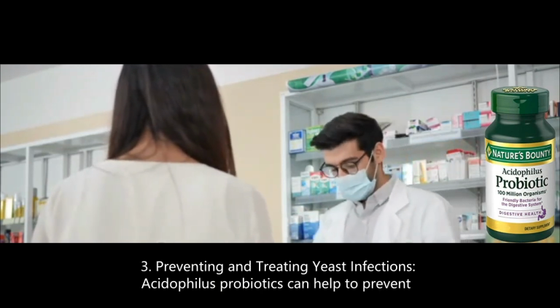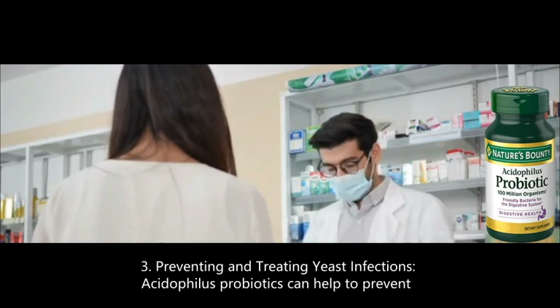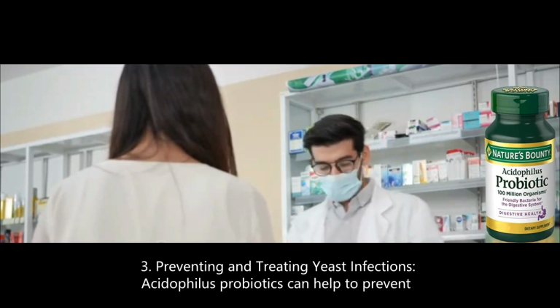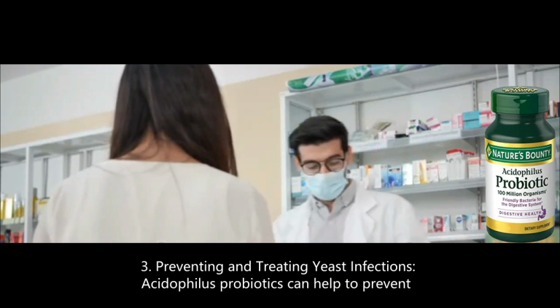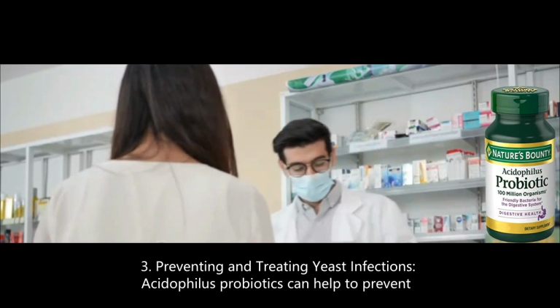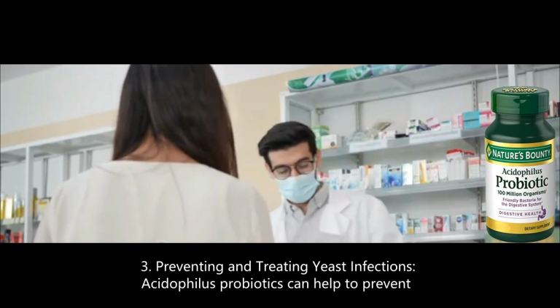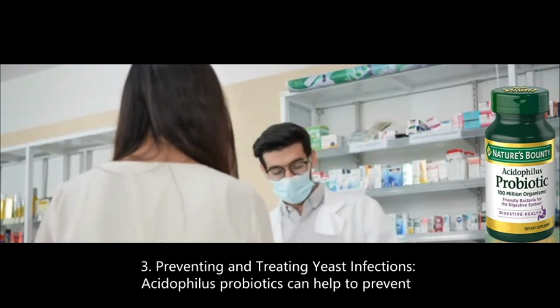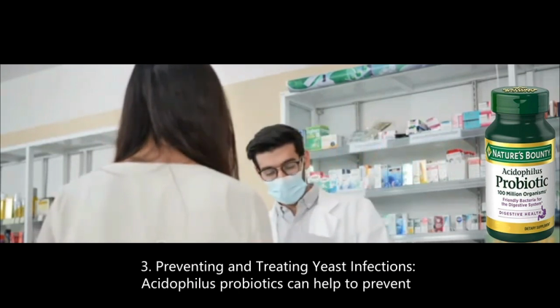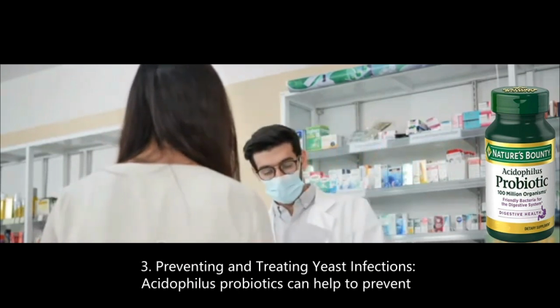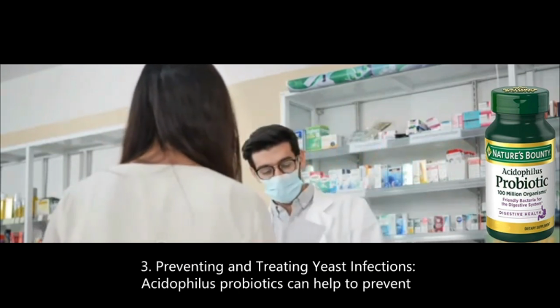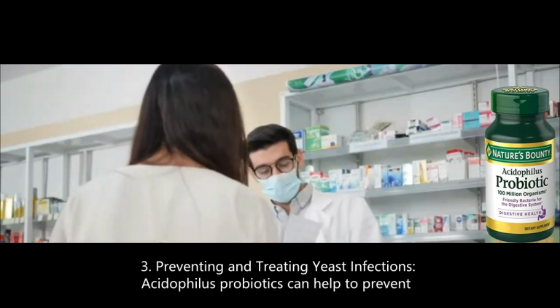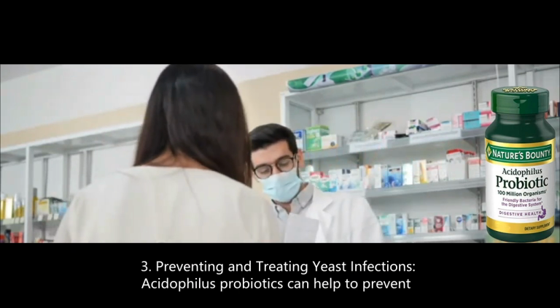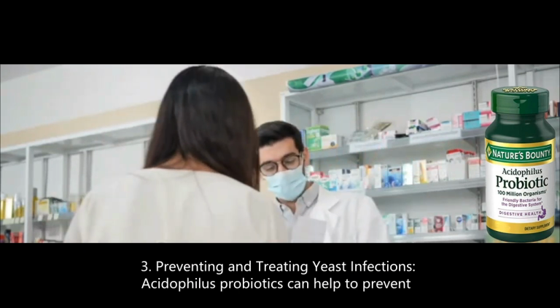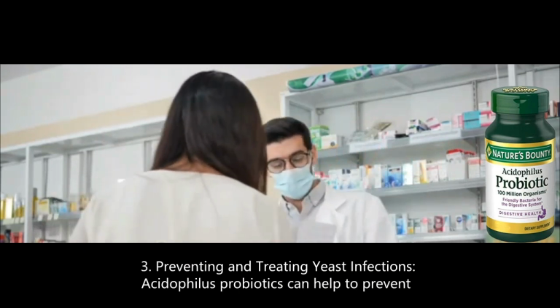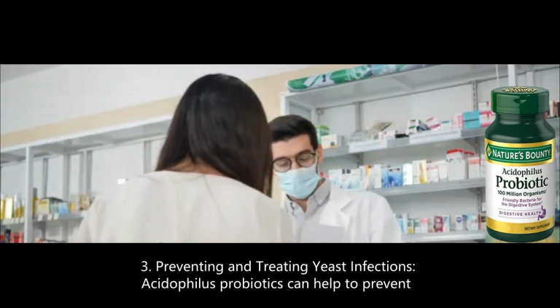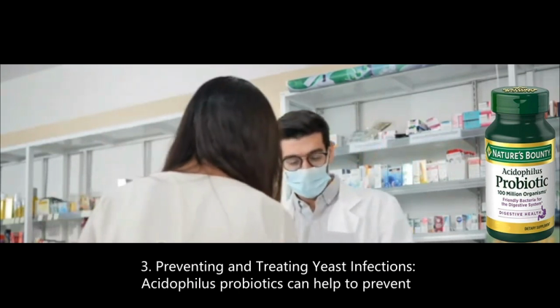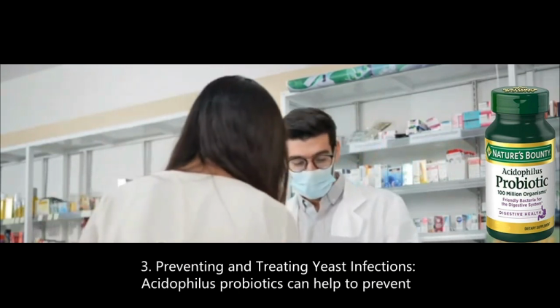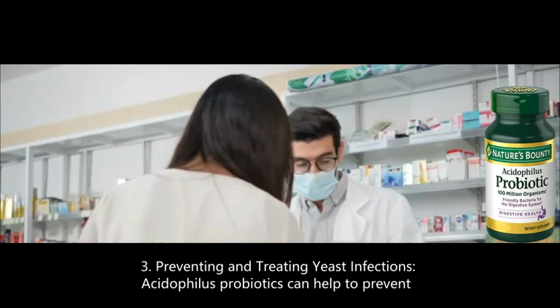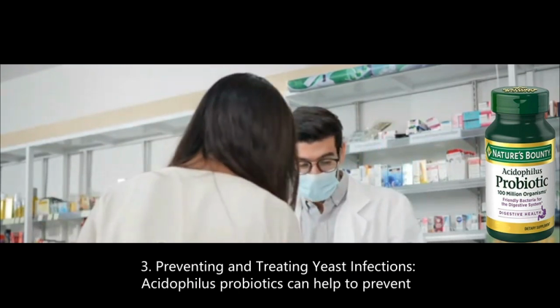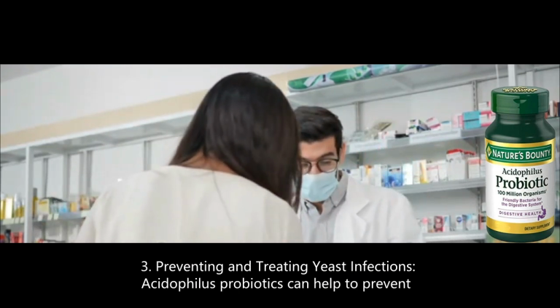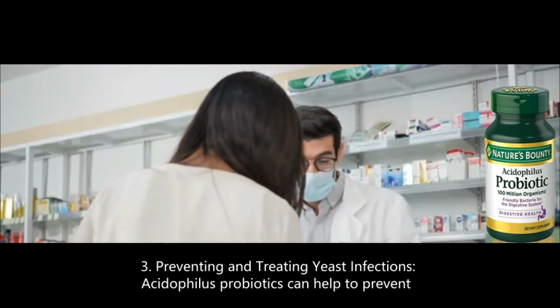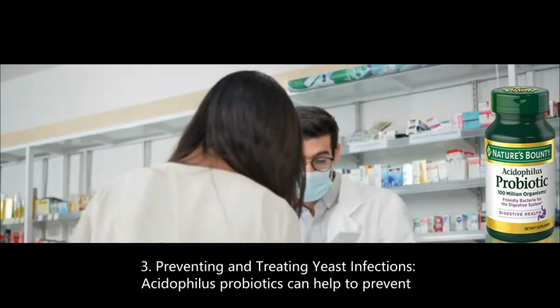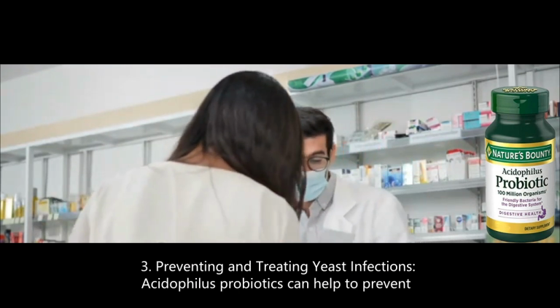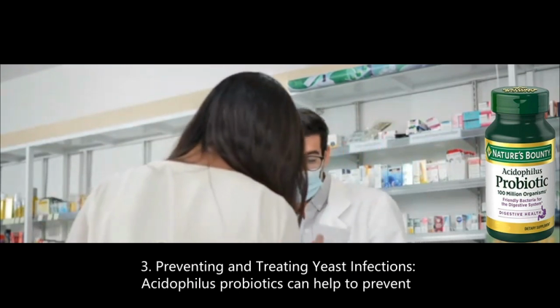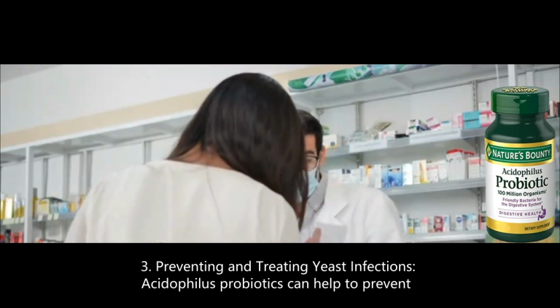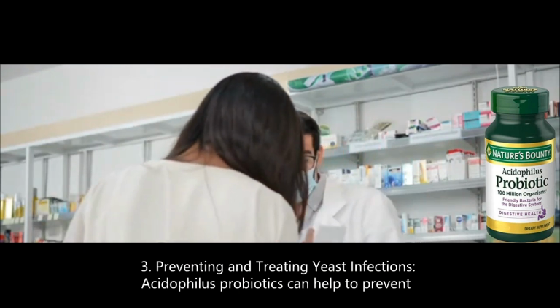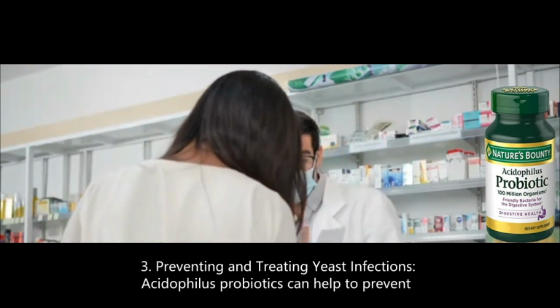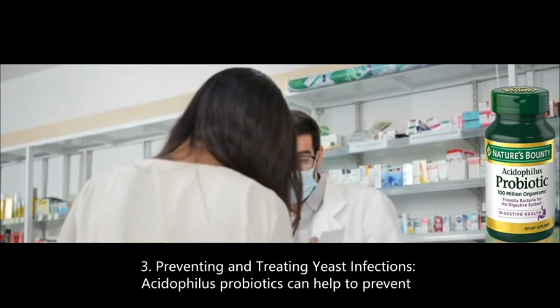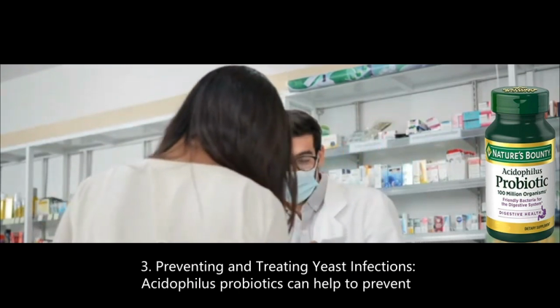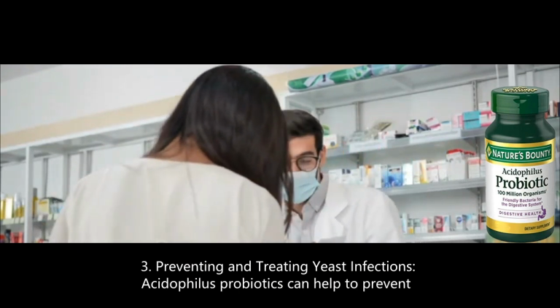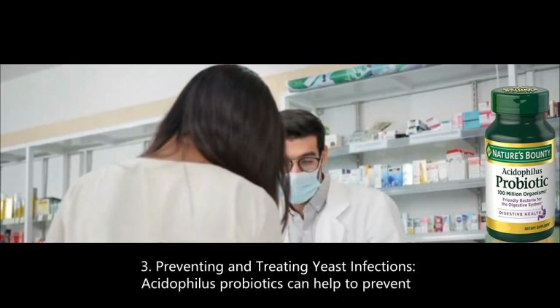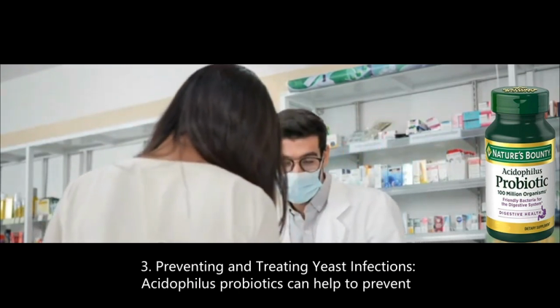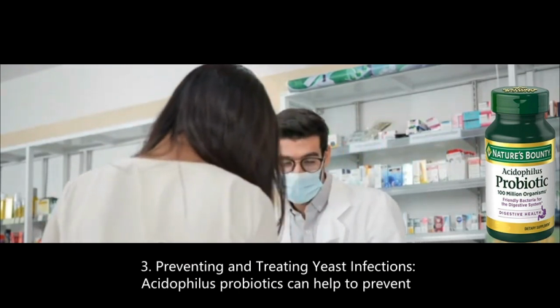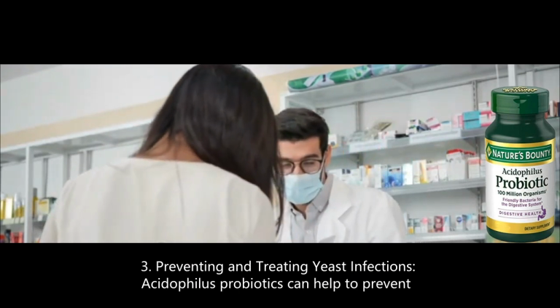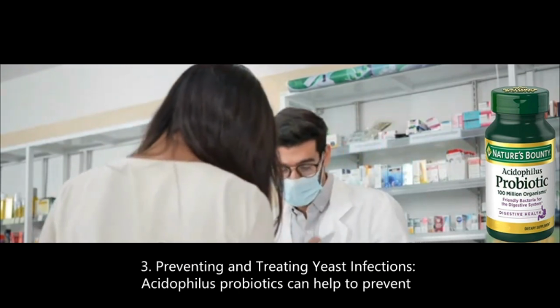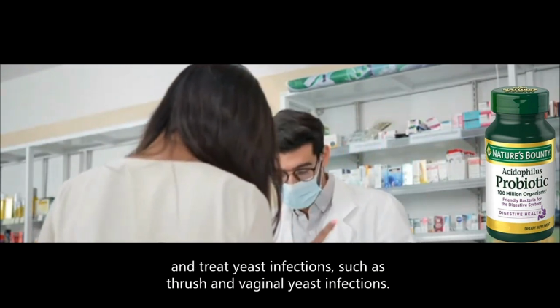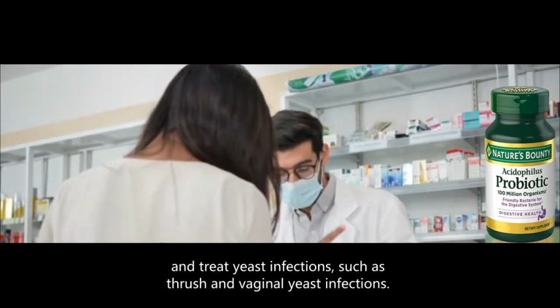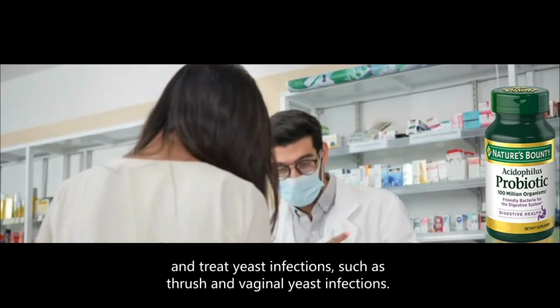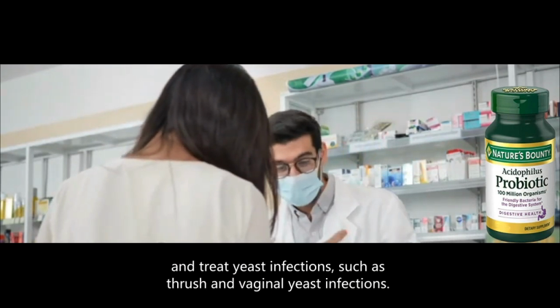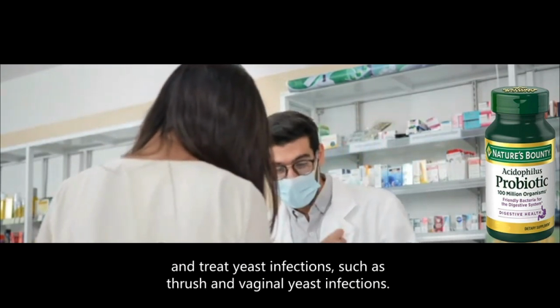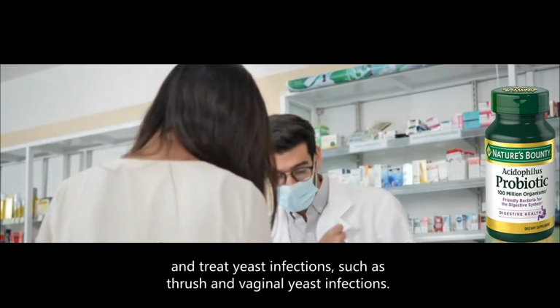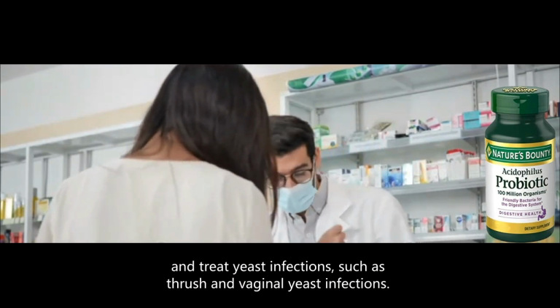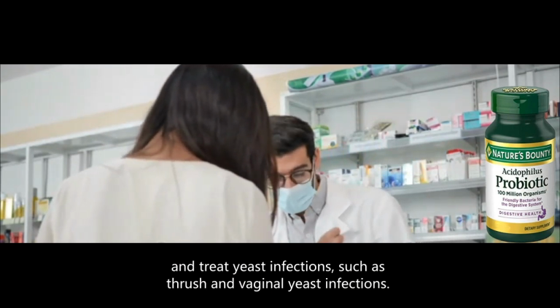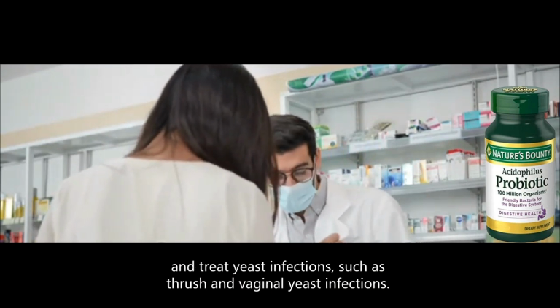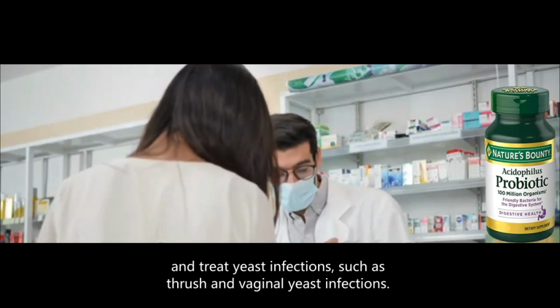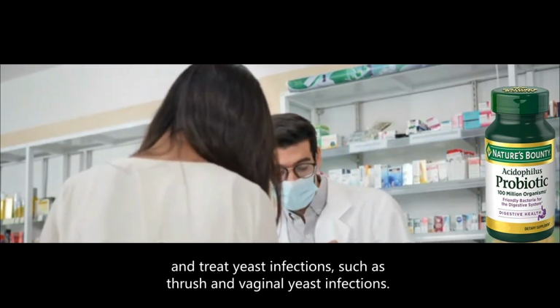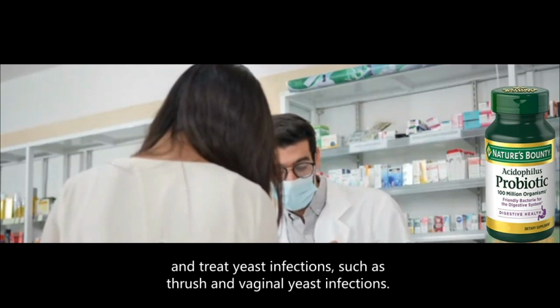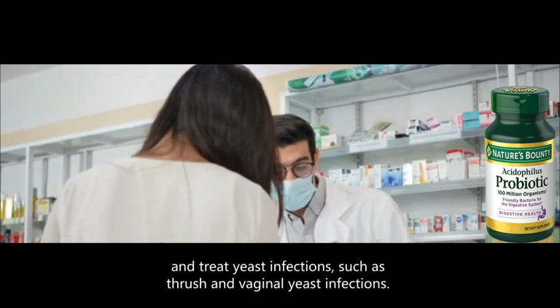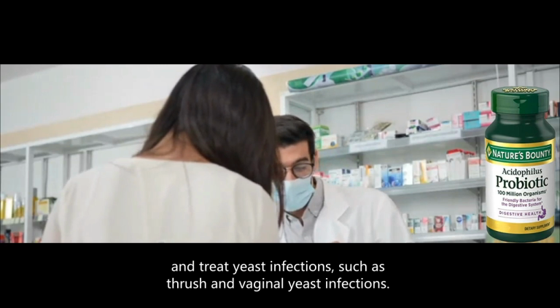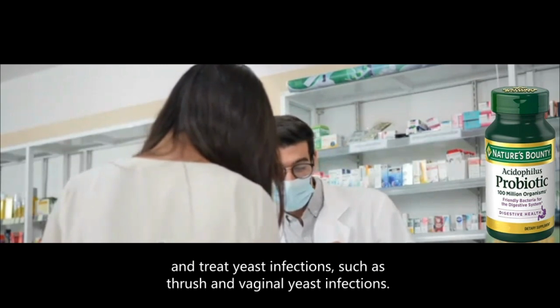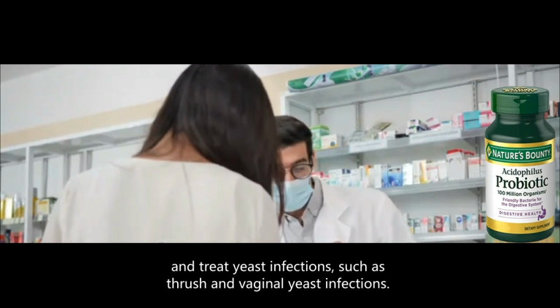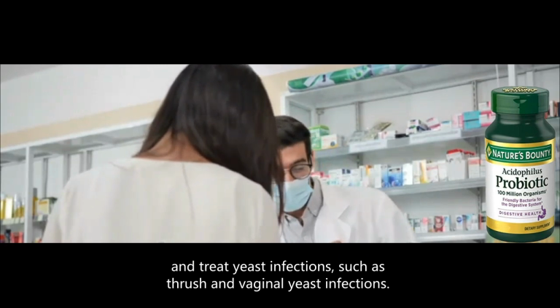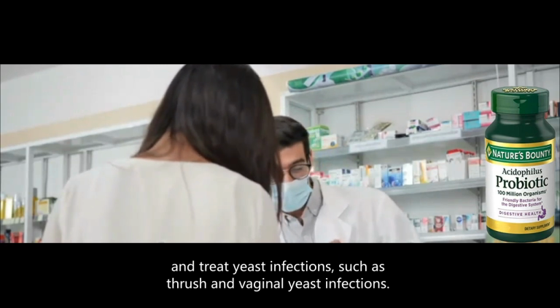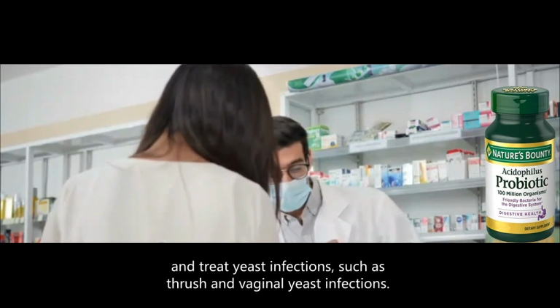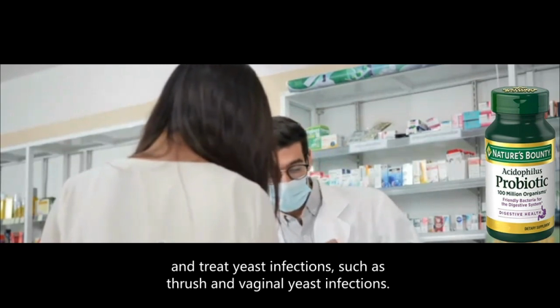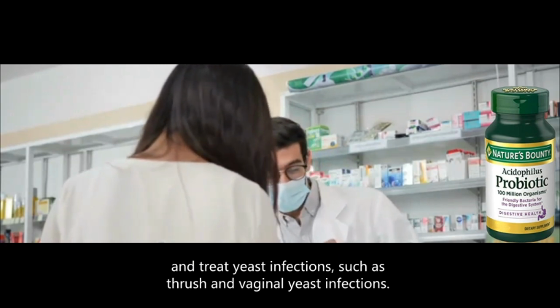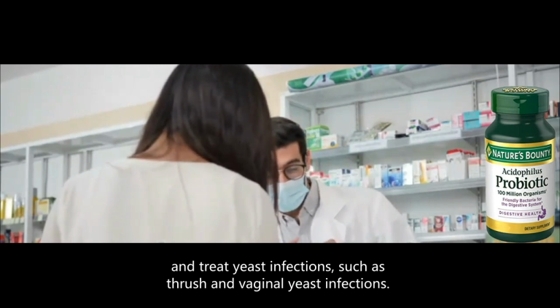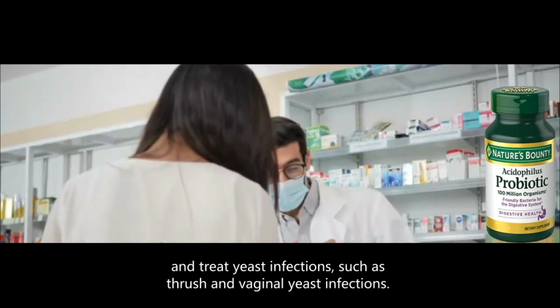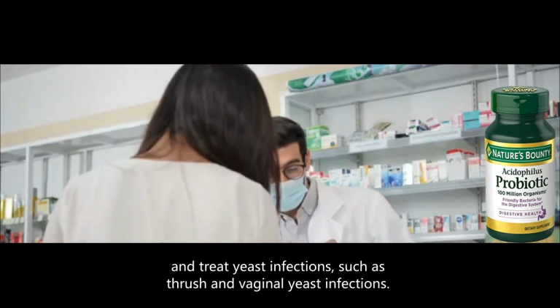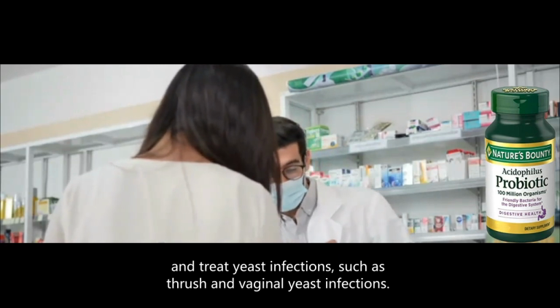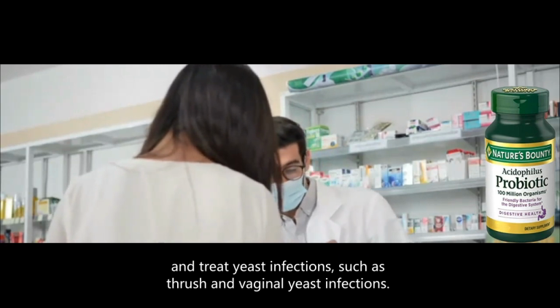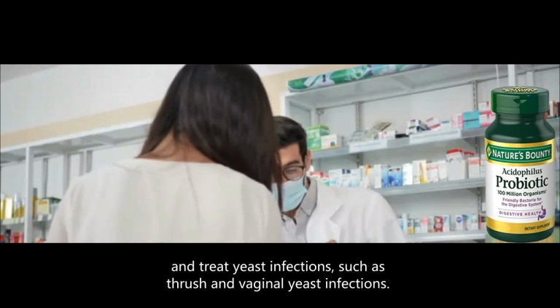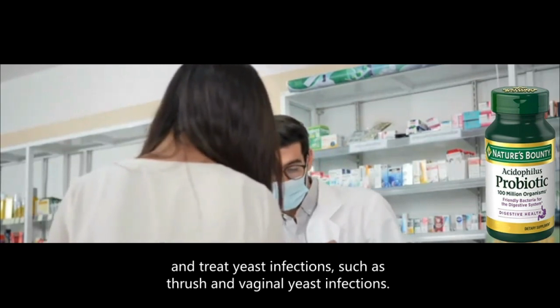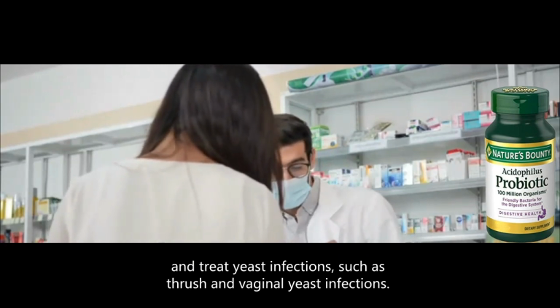3. Preventing and treating yeast infections — Acidophilus probiotics can help to prevent and treat yeast infections, such as thrush and vaginal yeast infections.